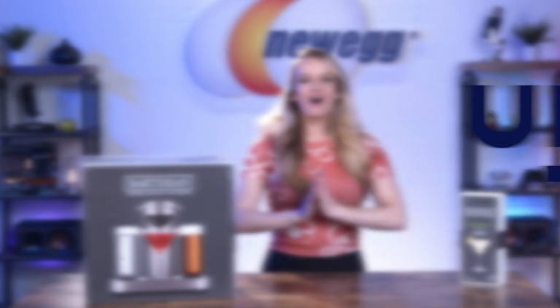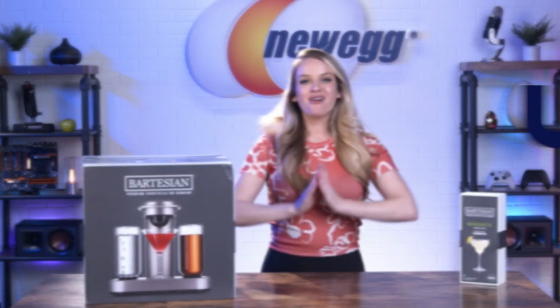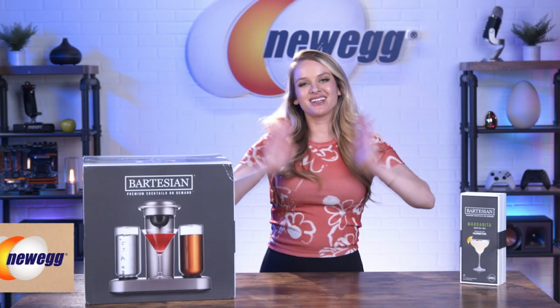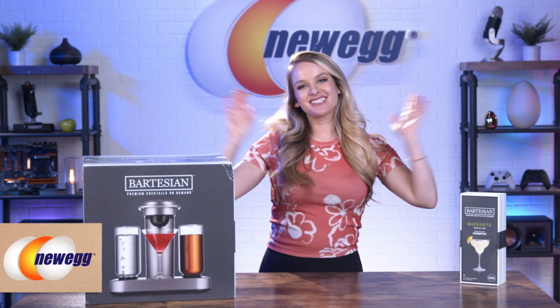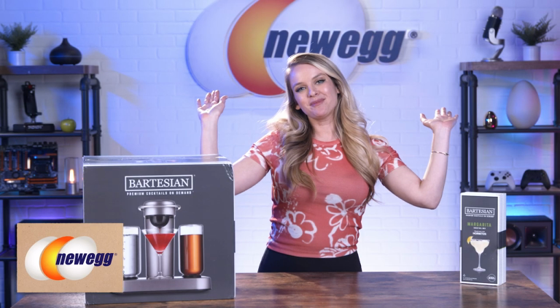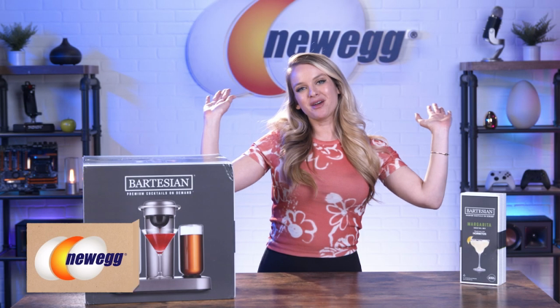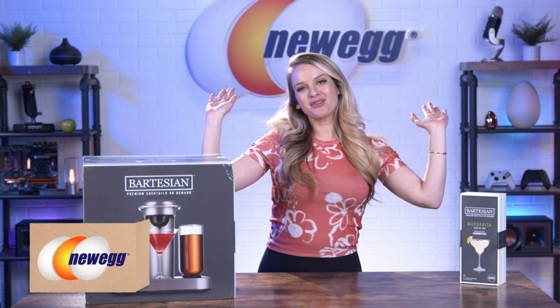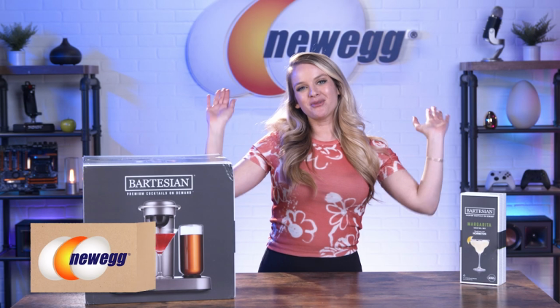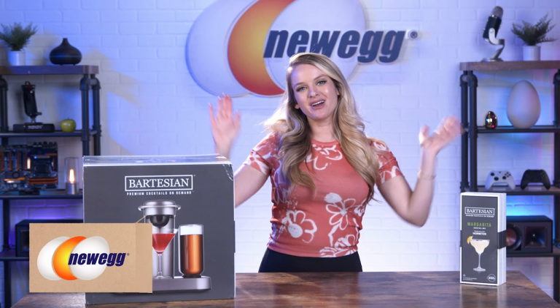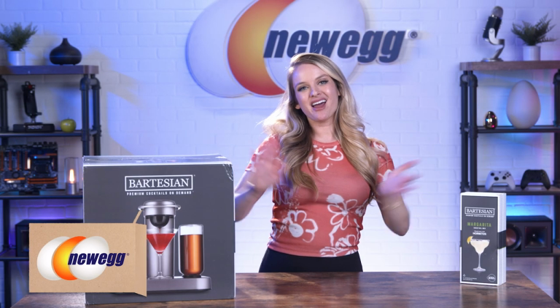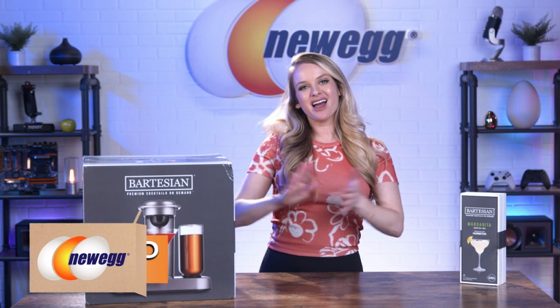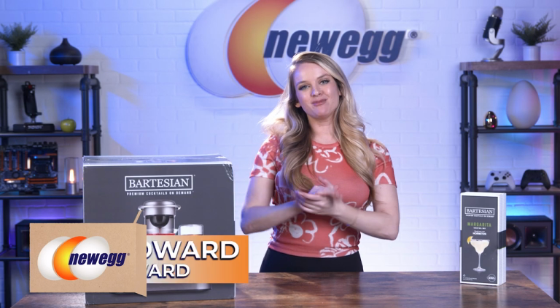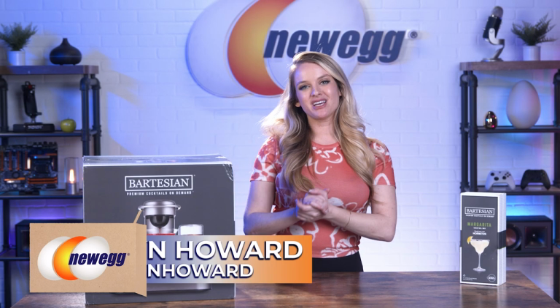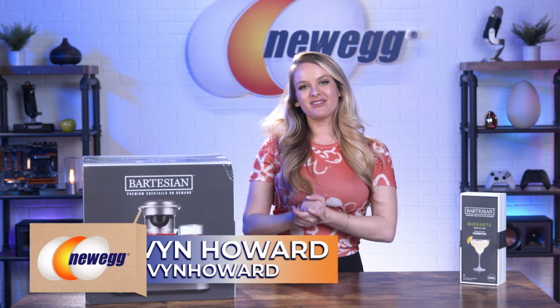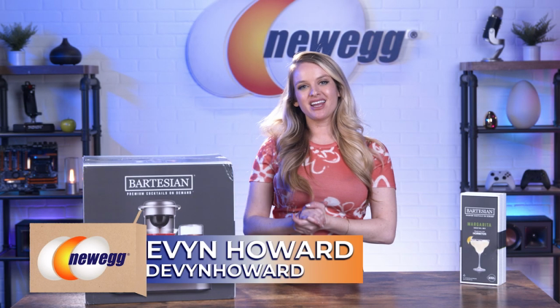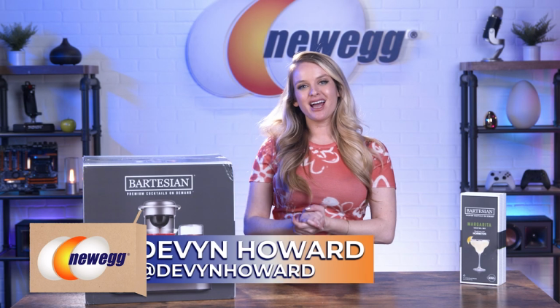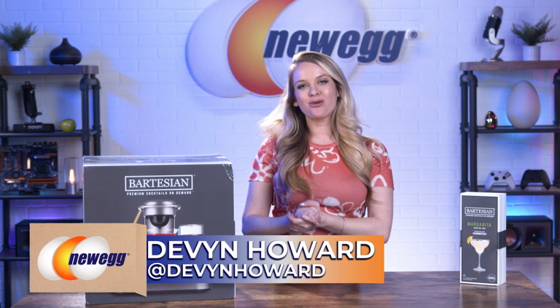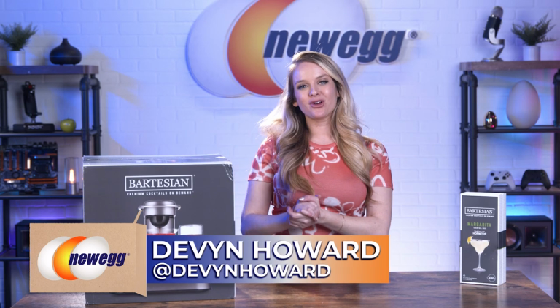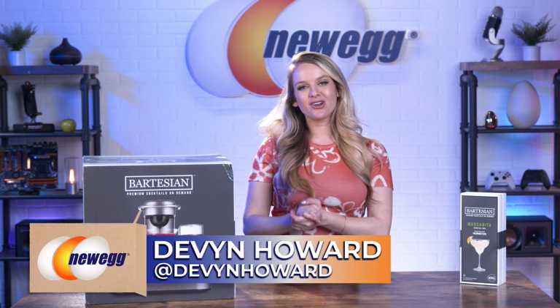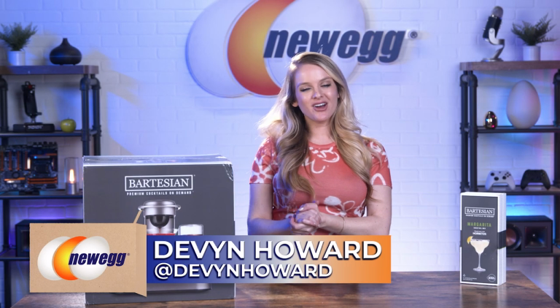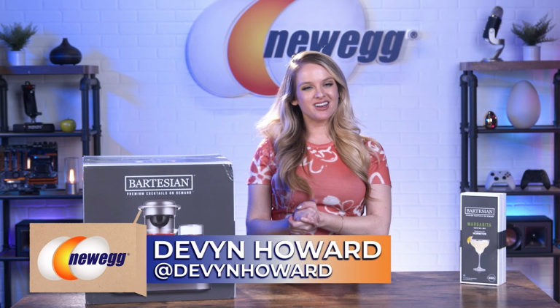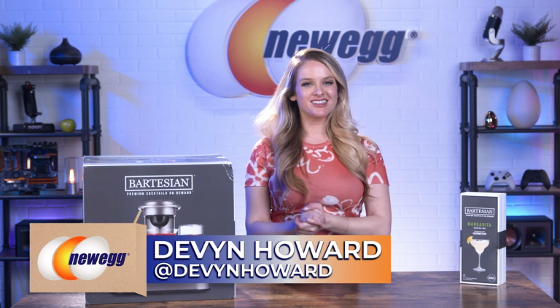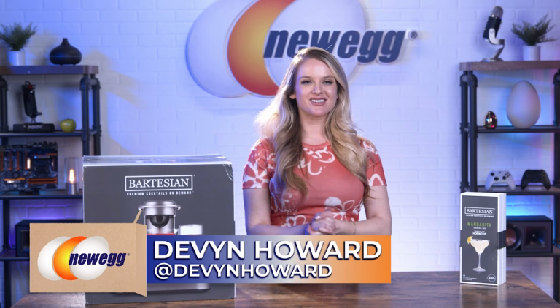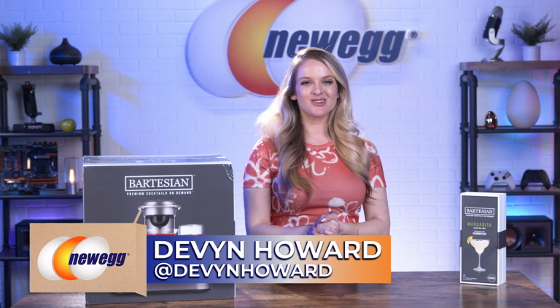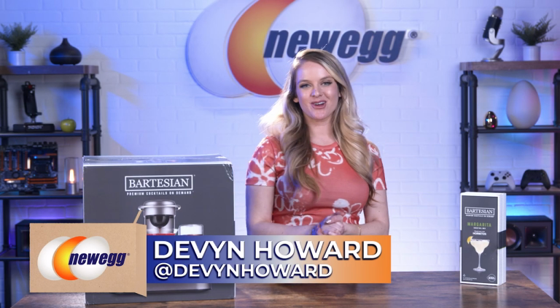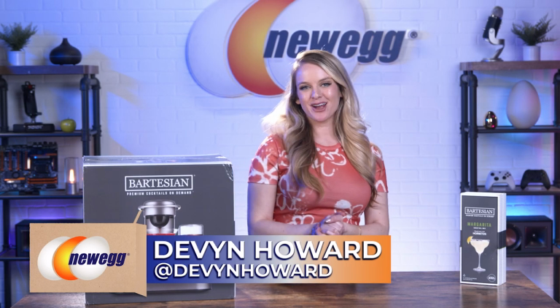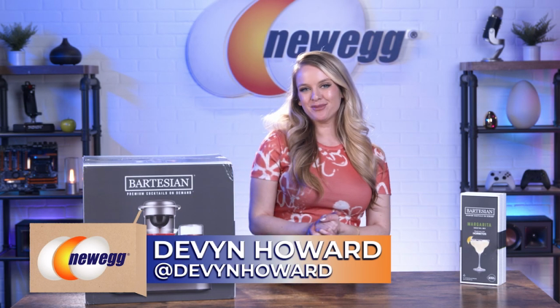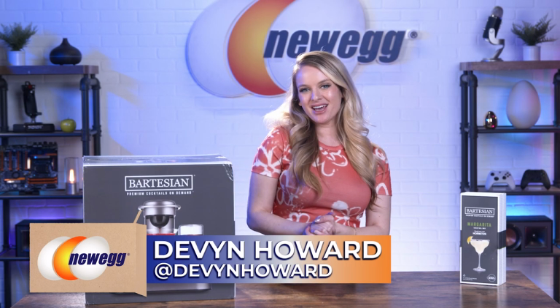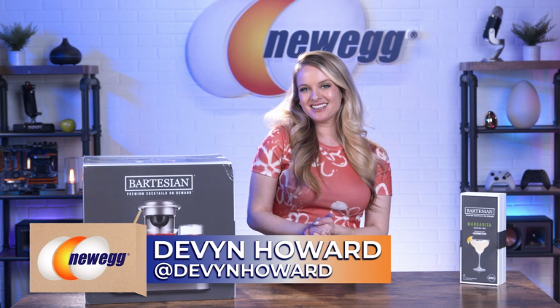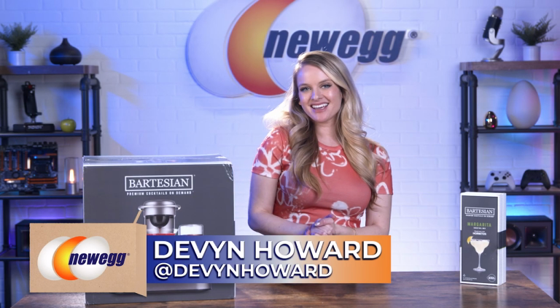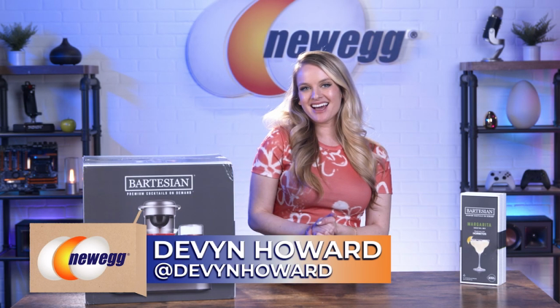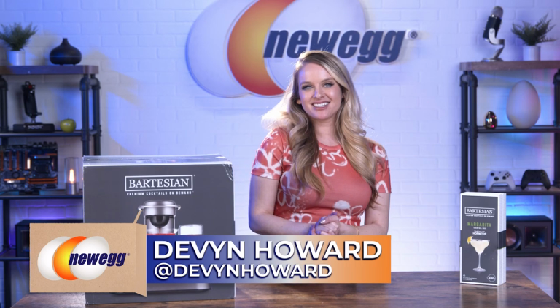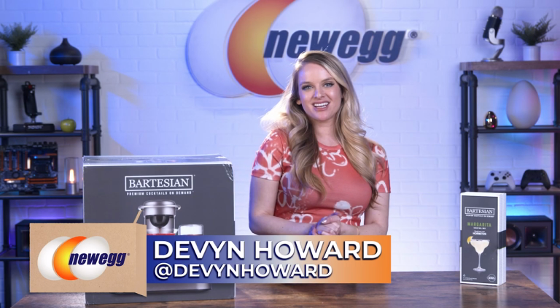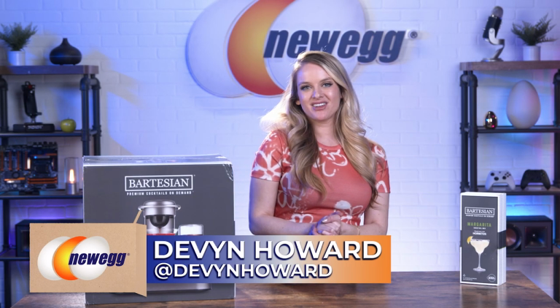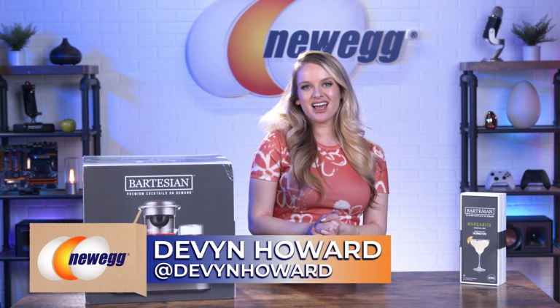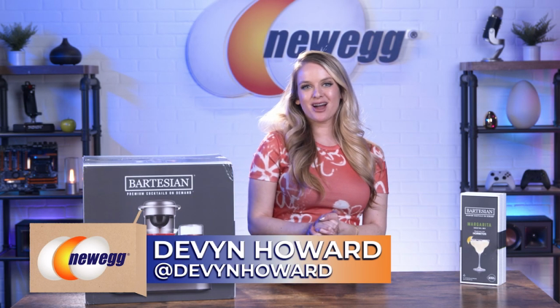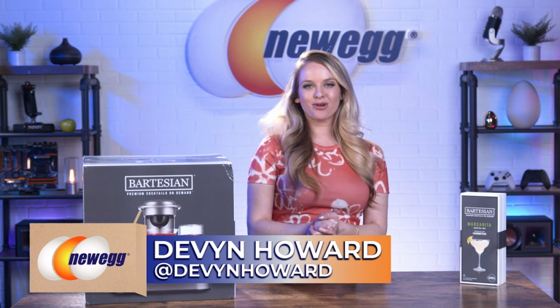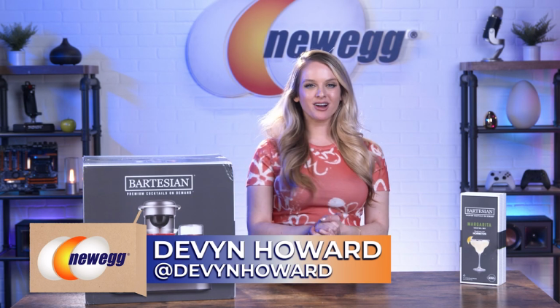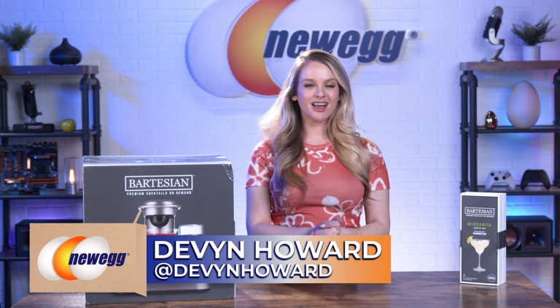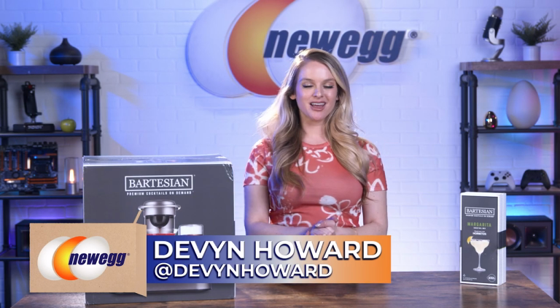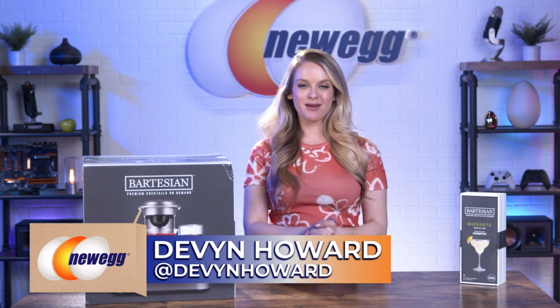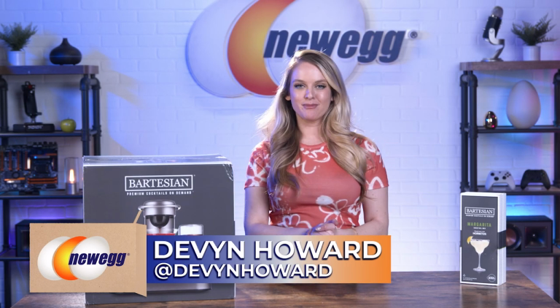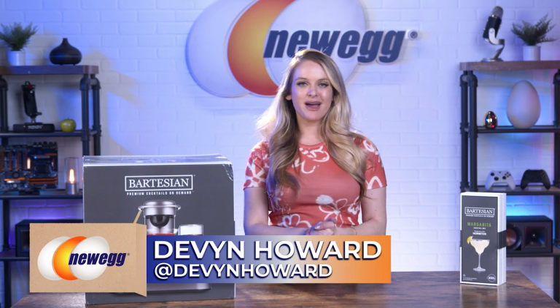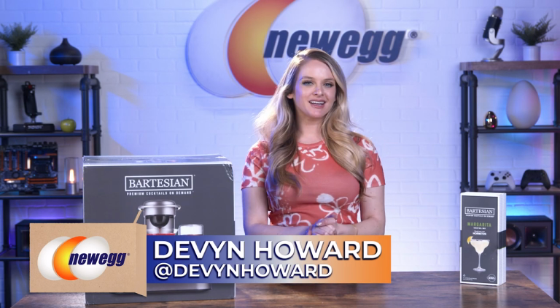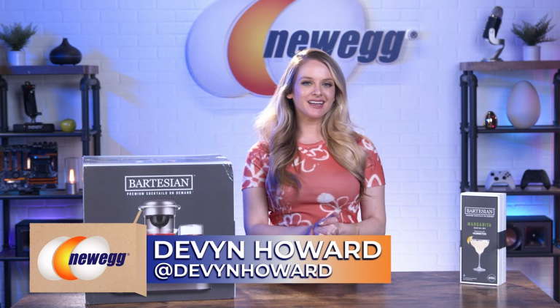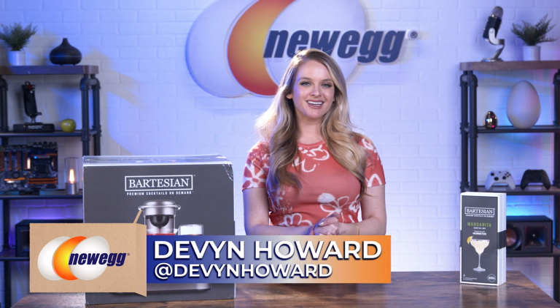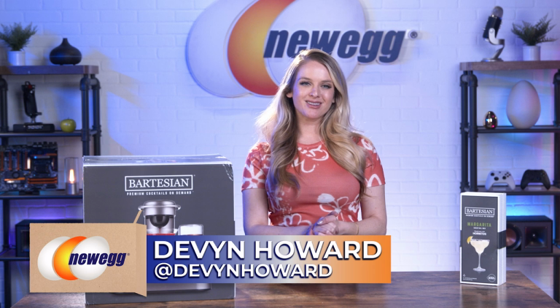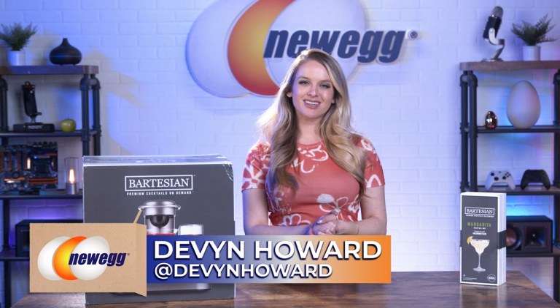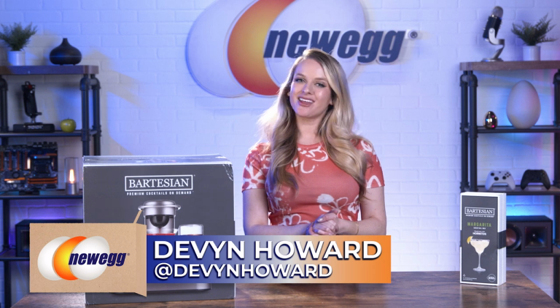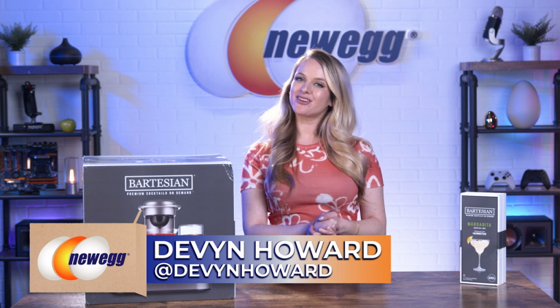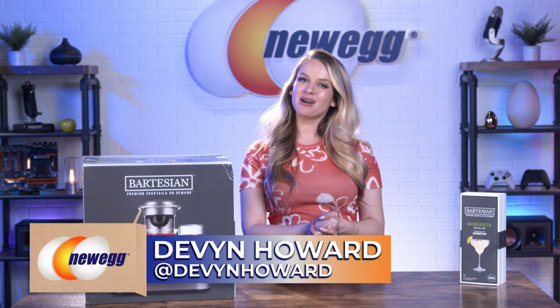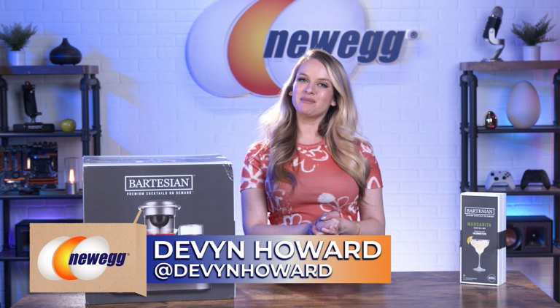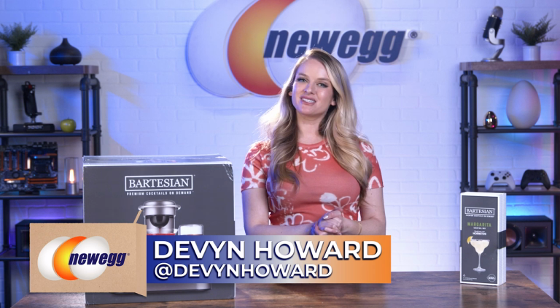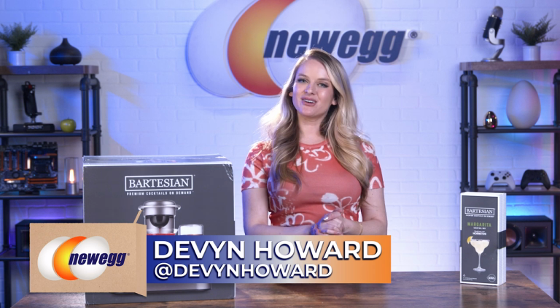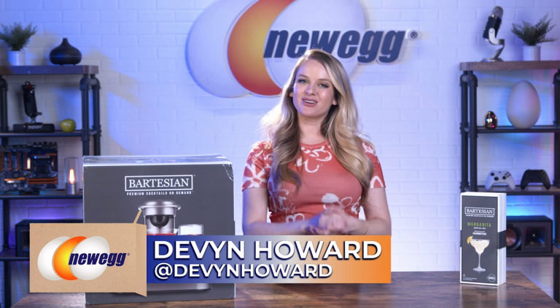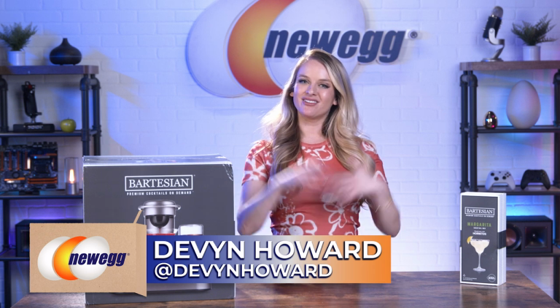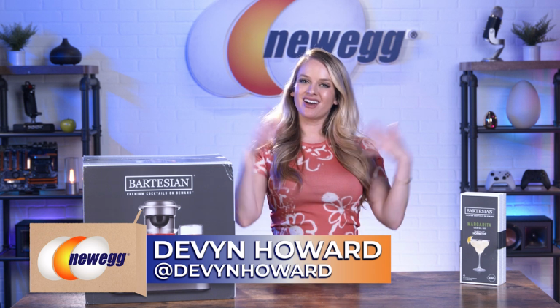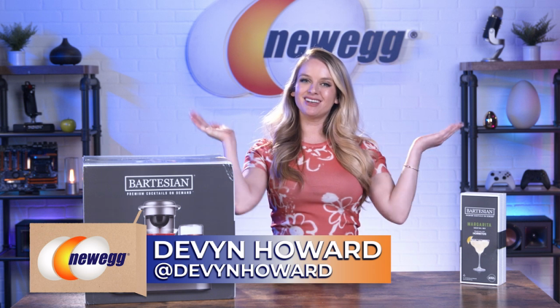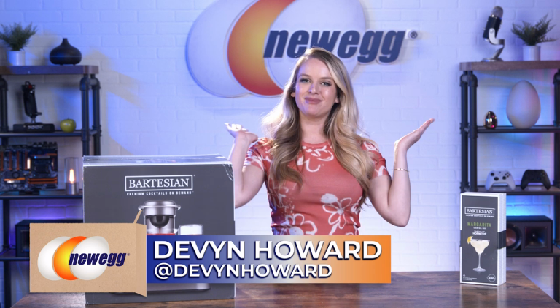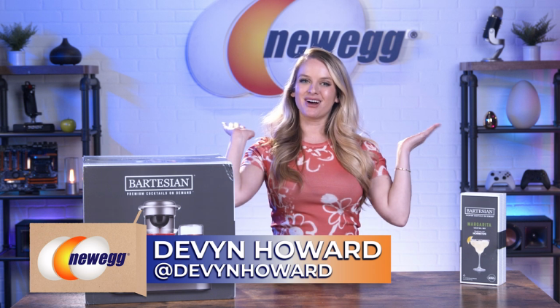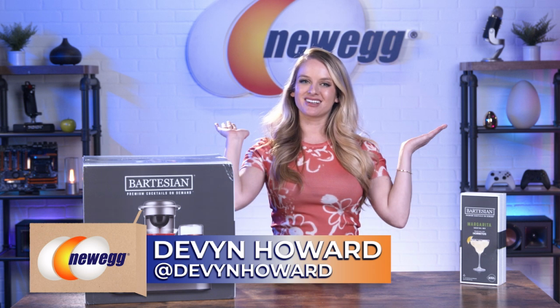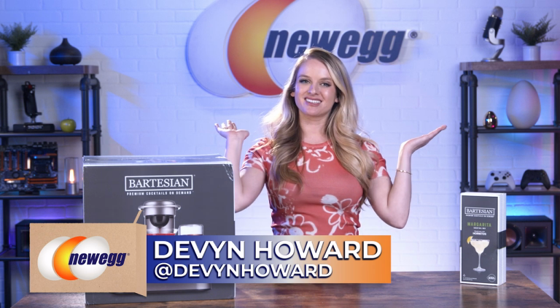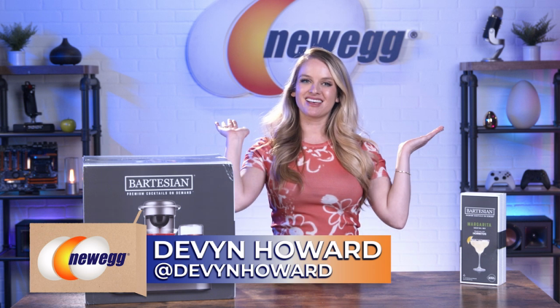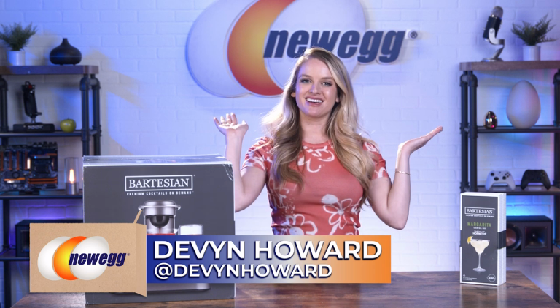What's up, everyone? I'm Devon Howard, on Instagram as Devon Howard, and I'm back again with another episode of Unbox This.